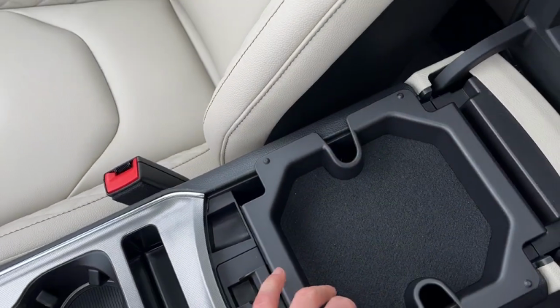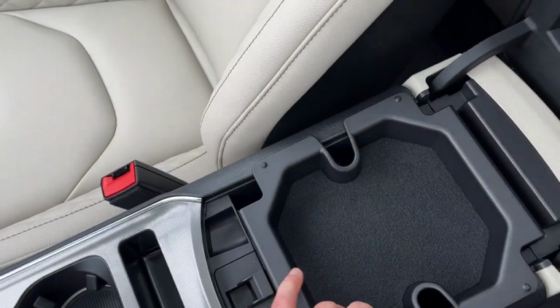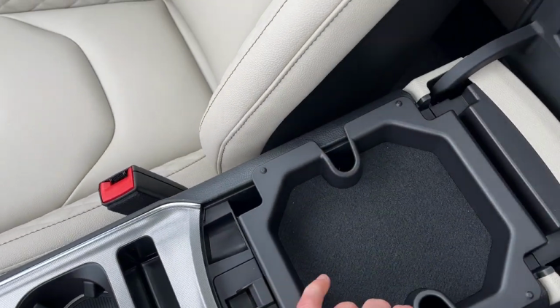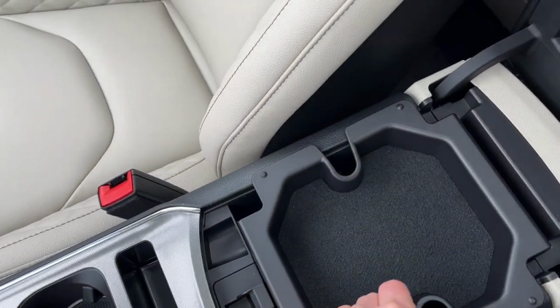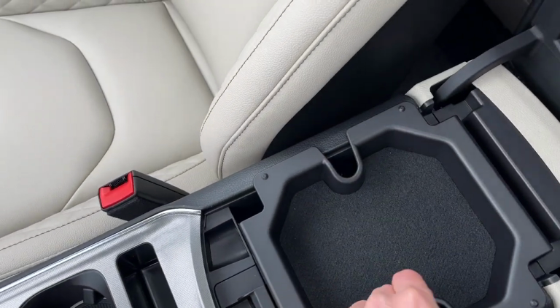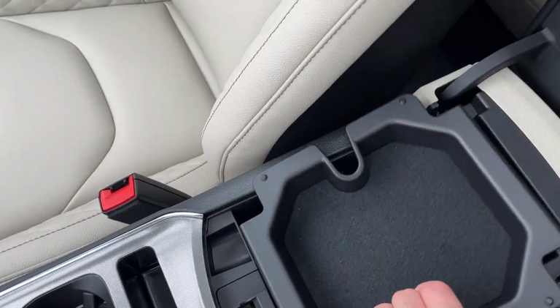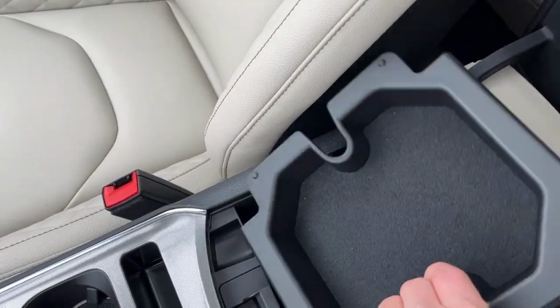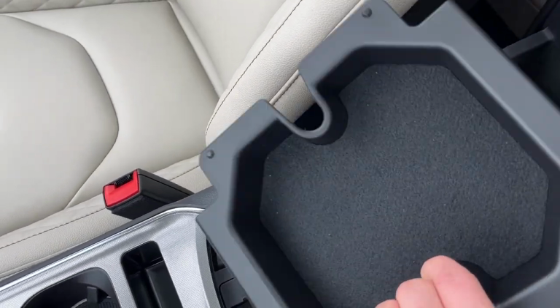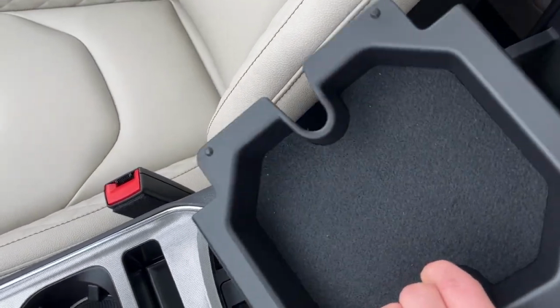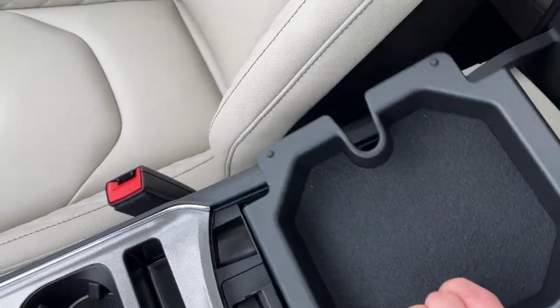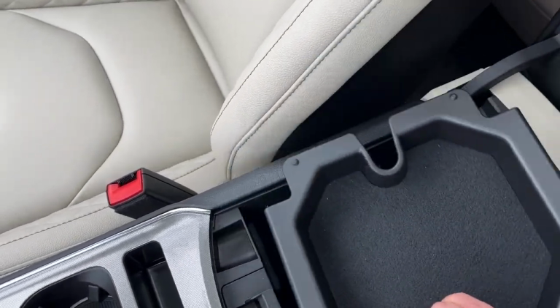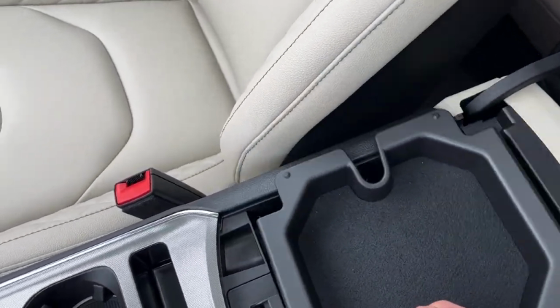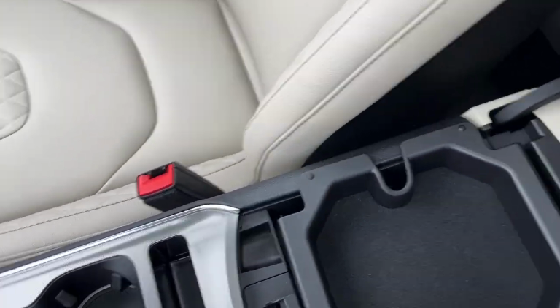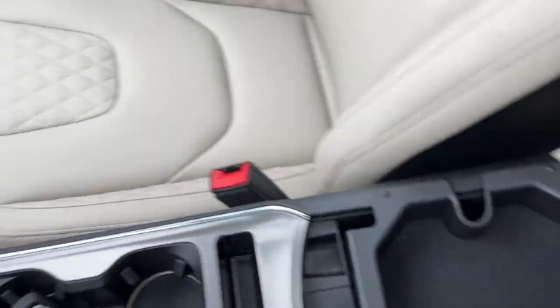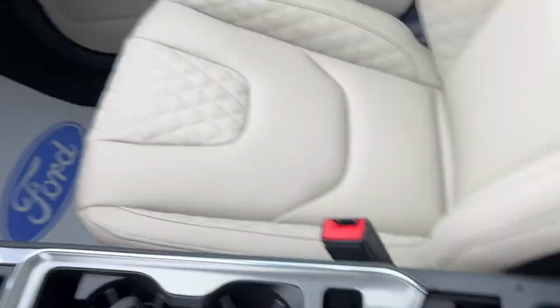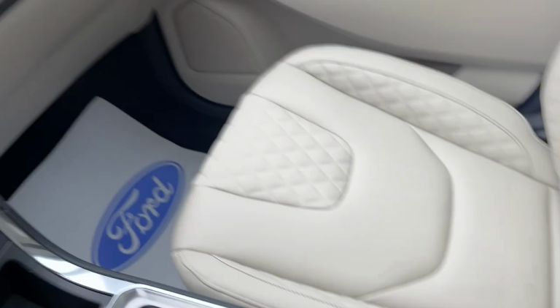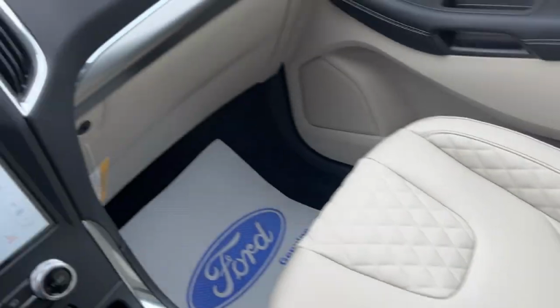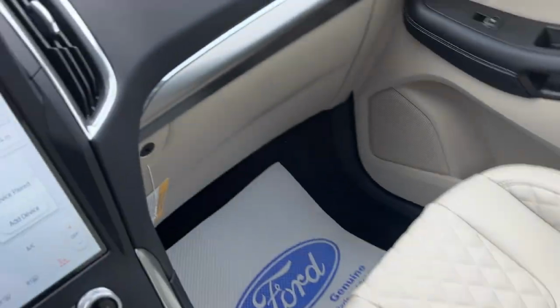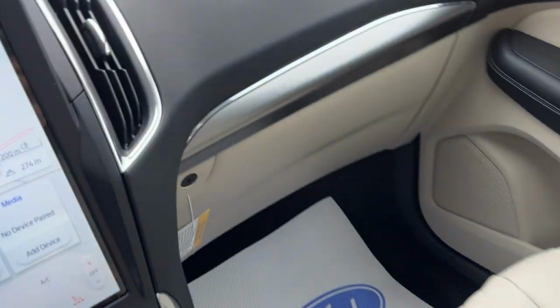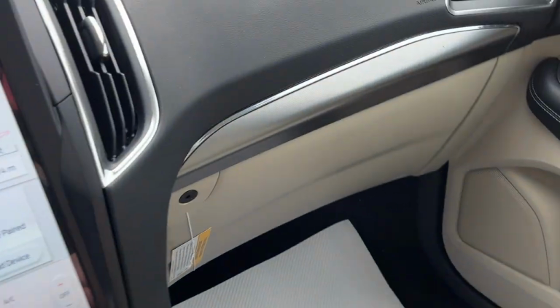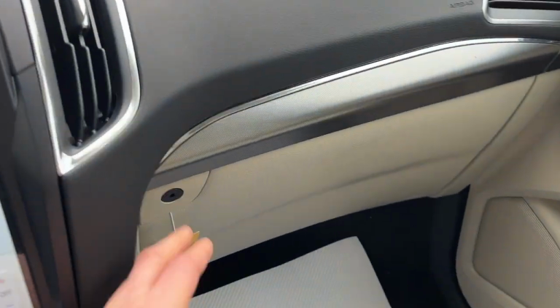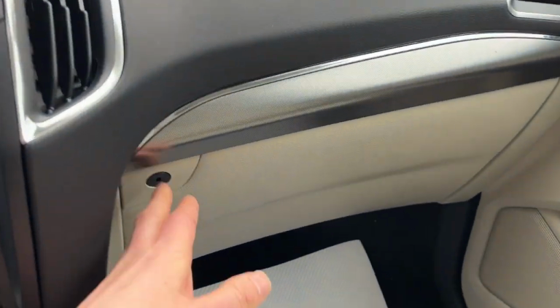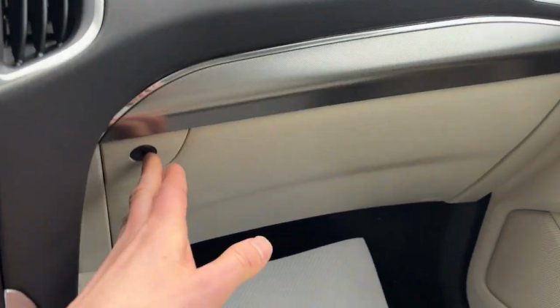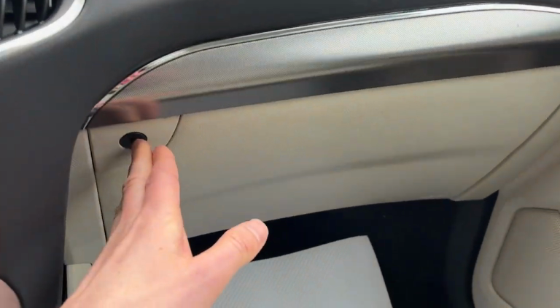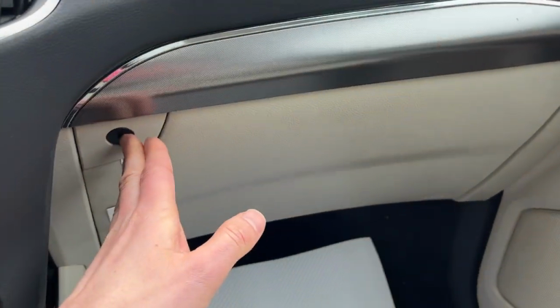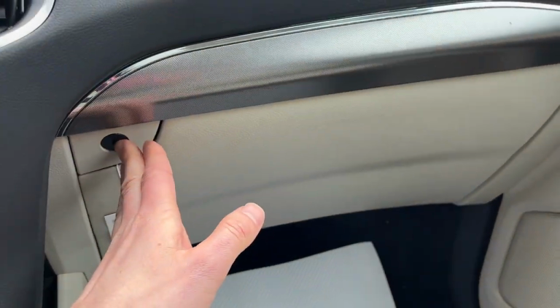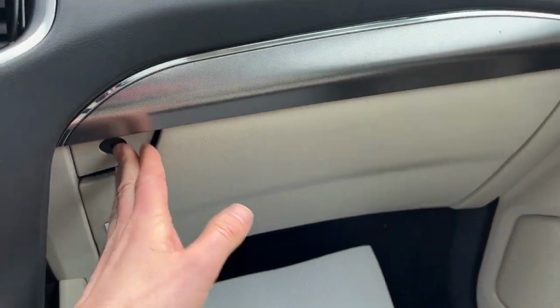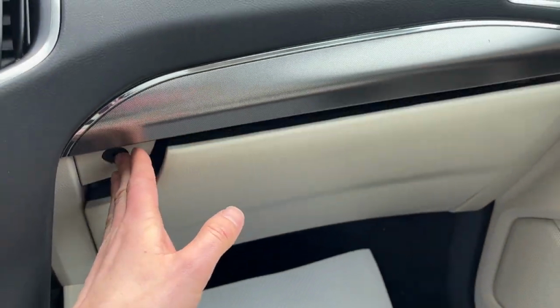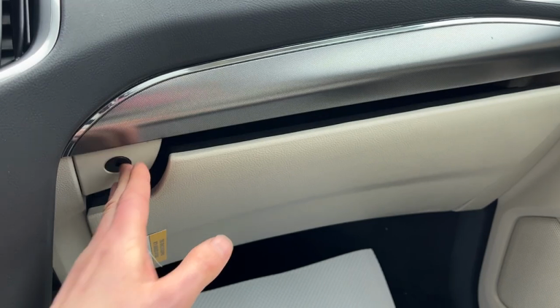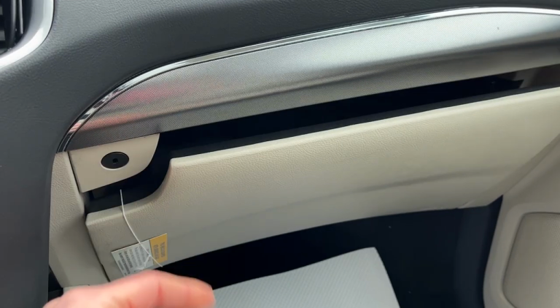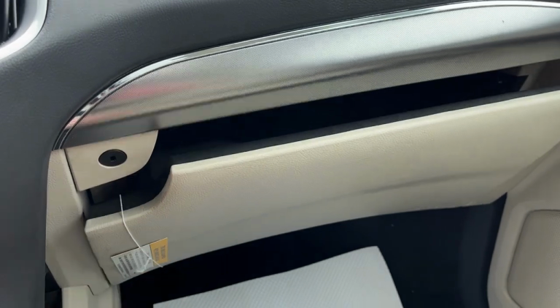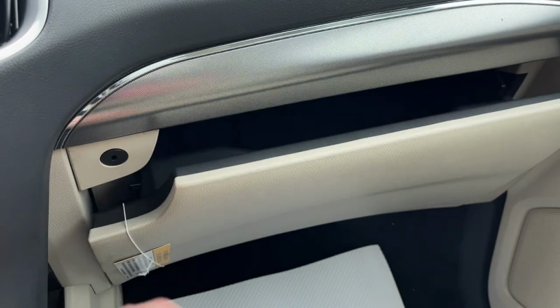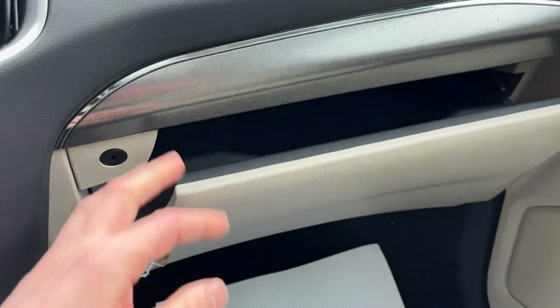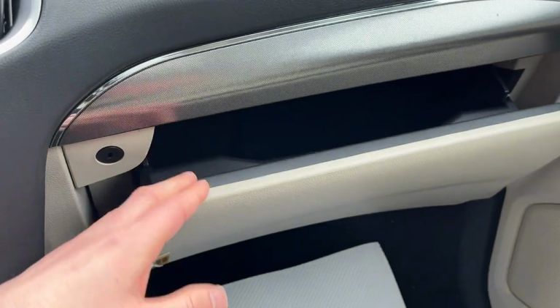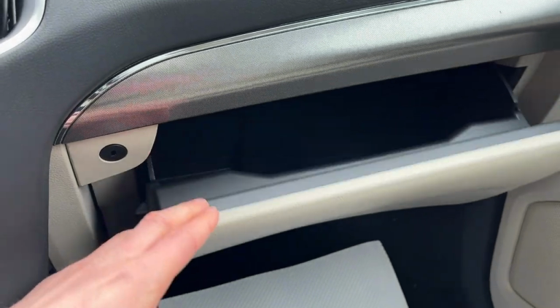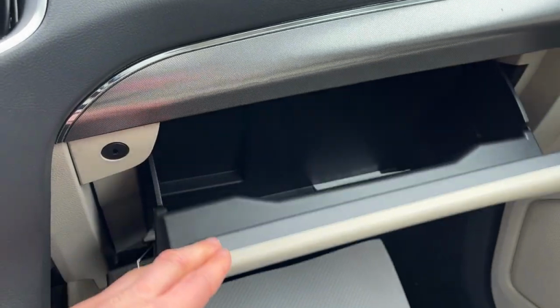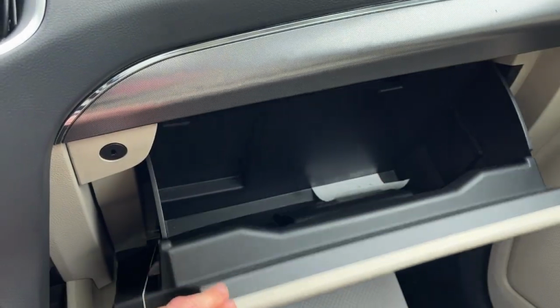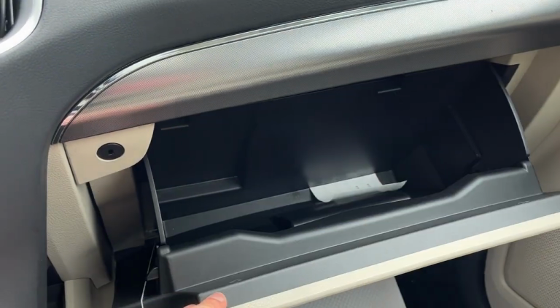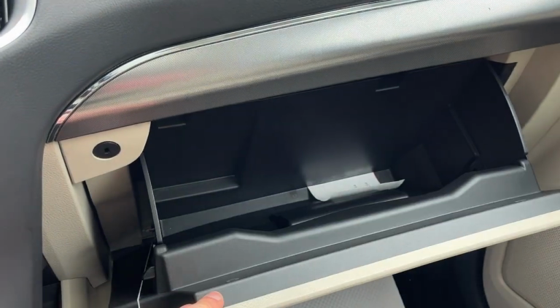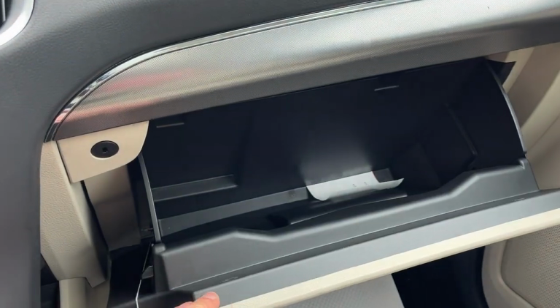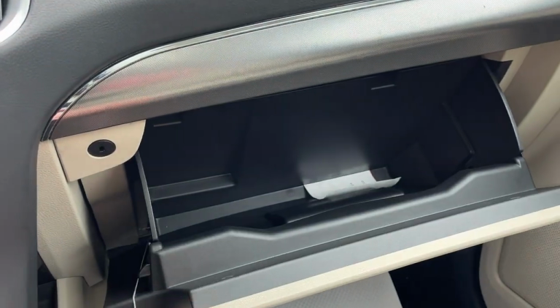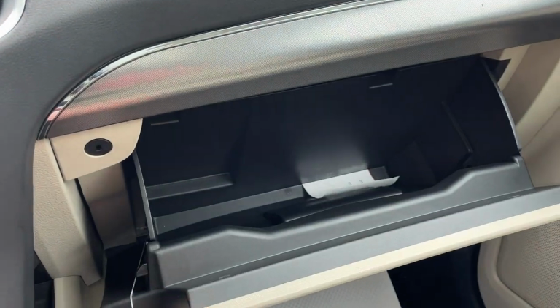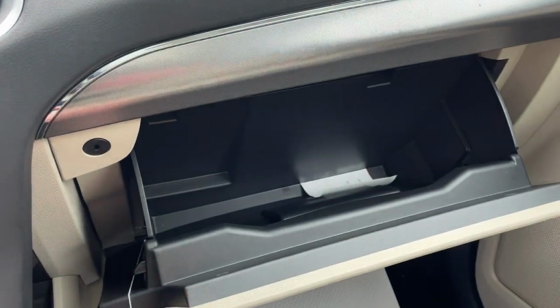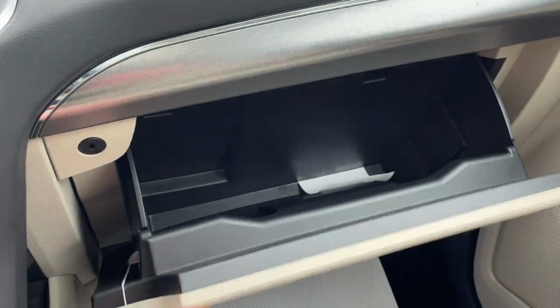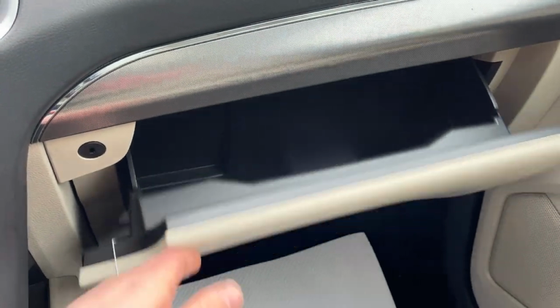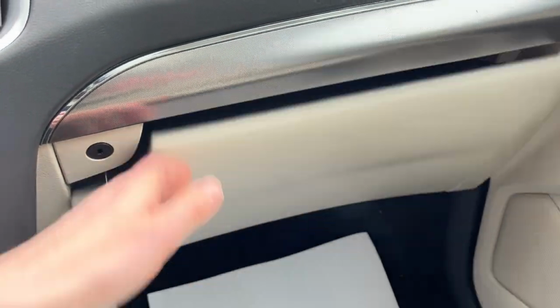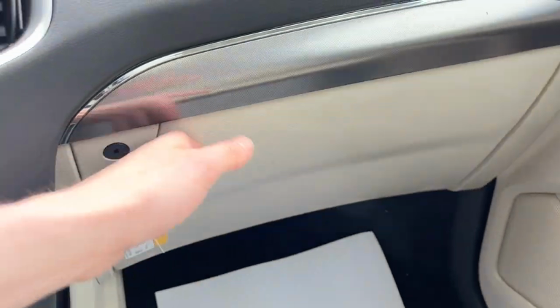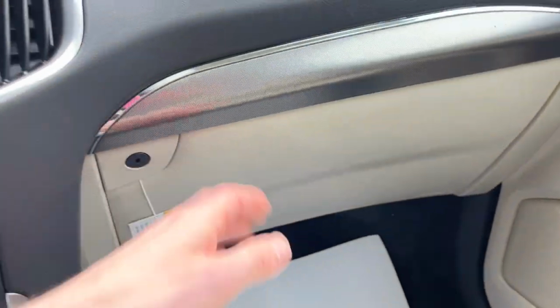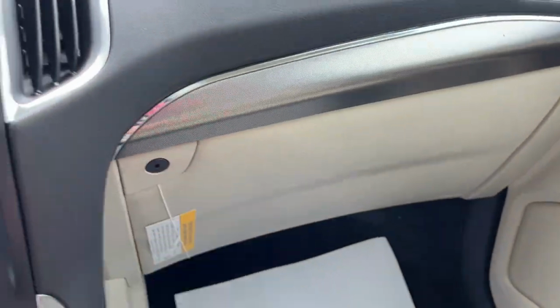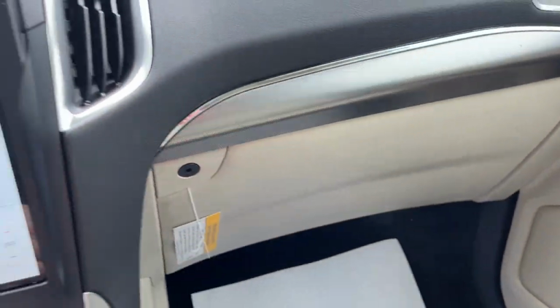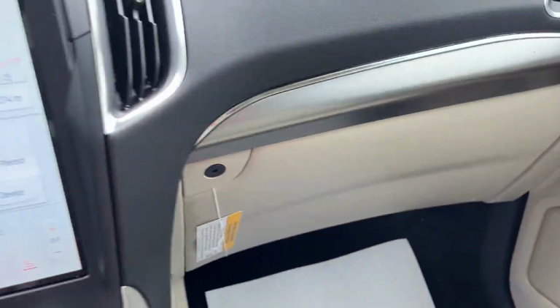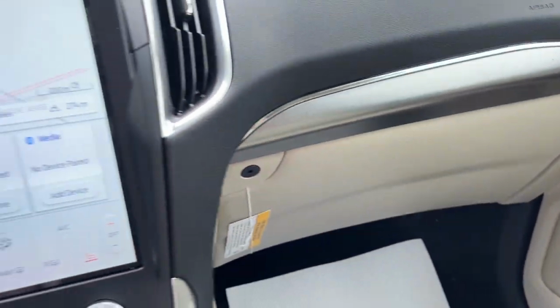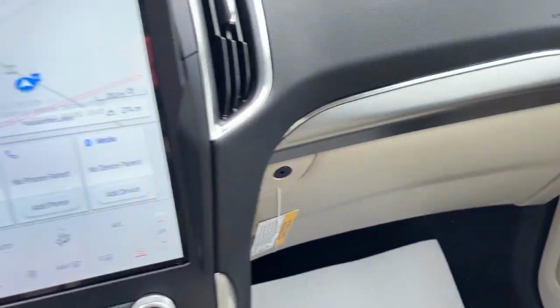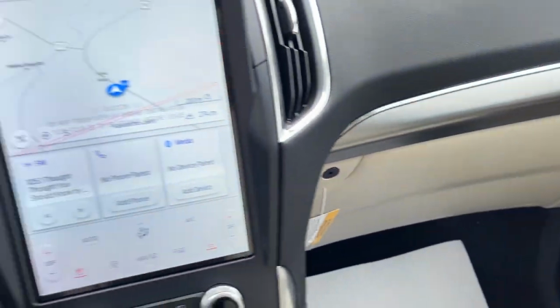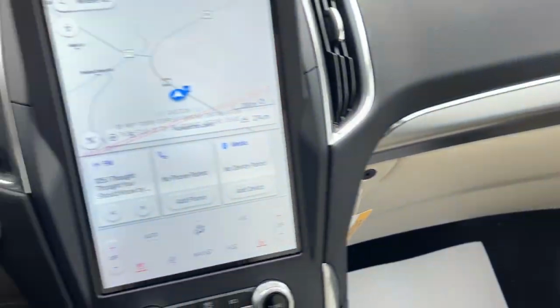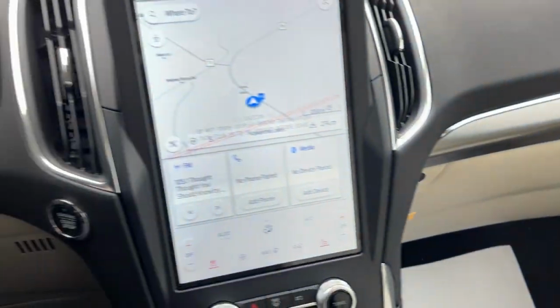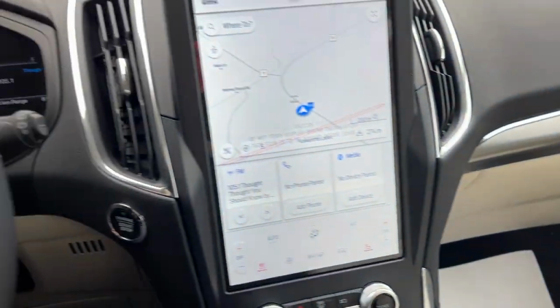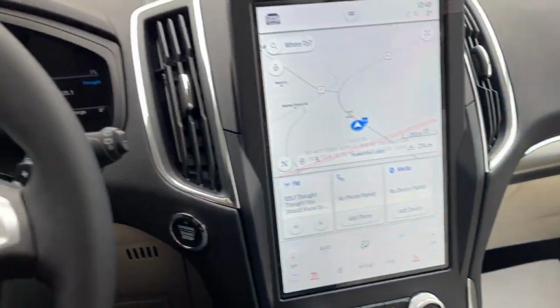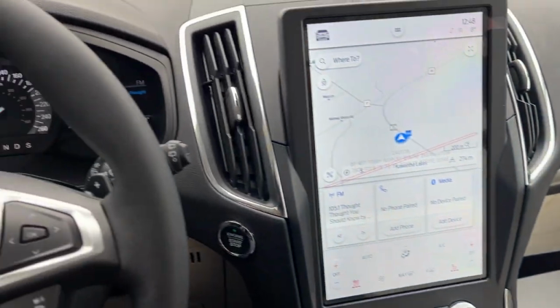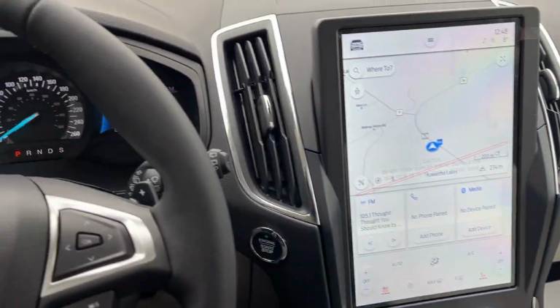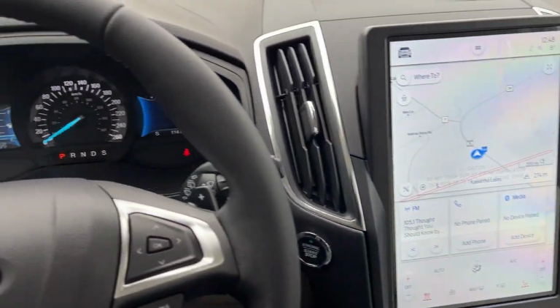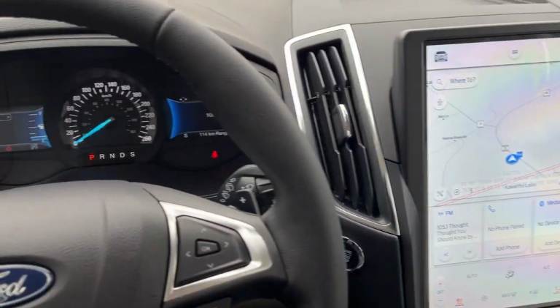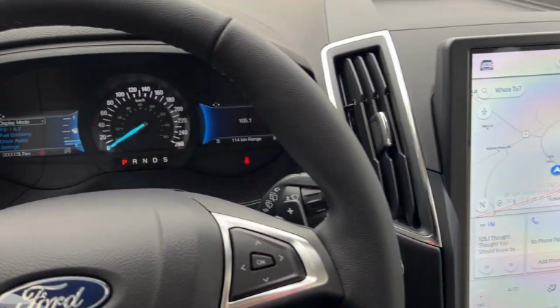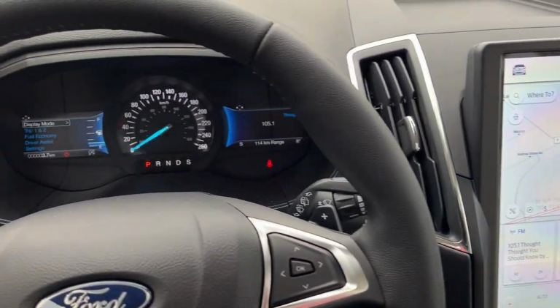You also have your center console with a removable tray and a lockable glove box — just a really nice Edge all the way around.